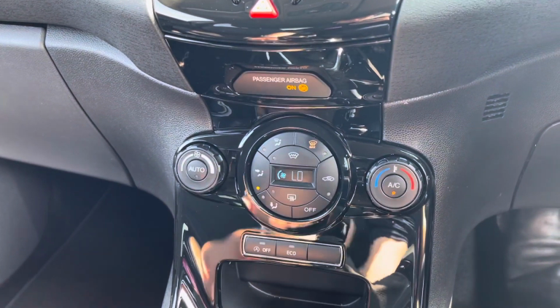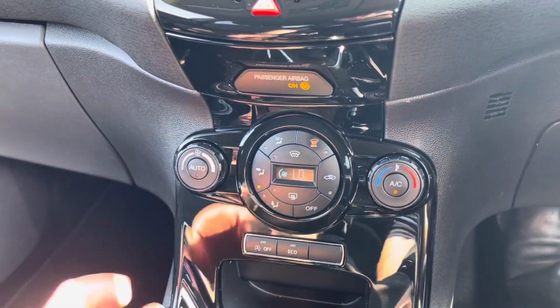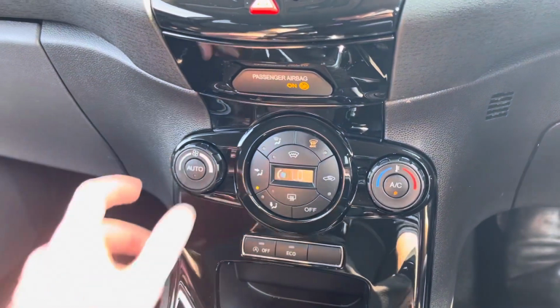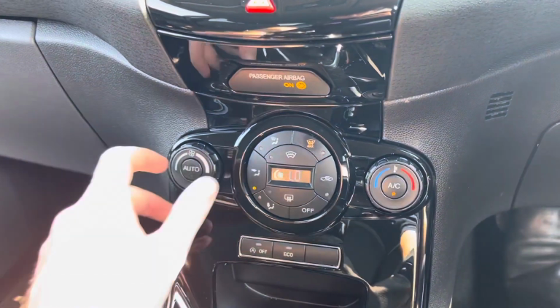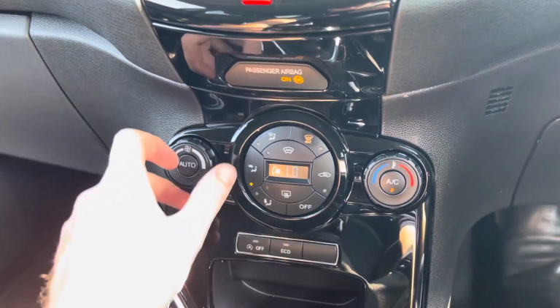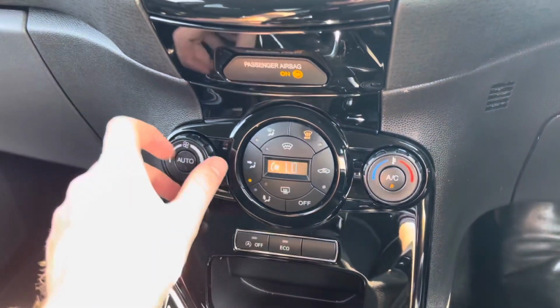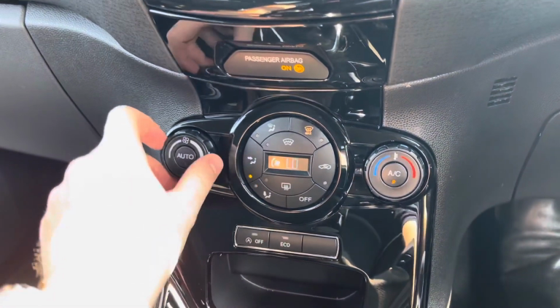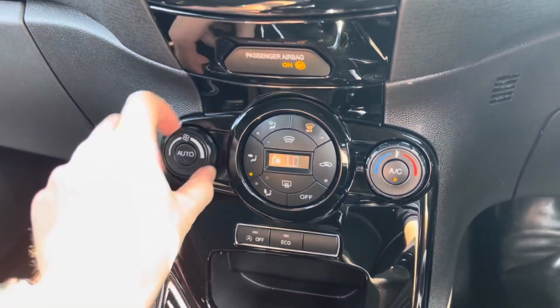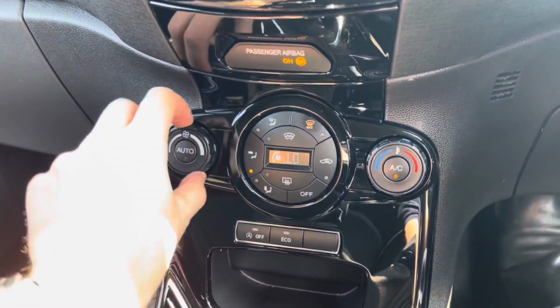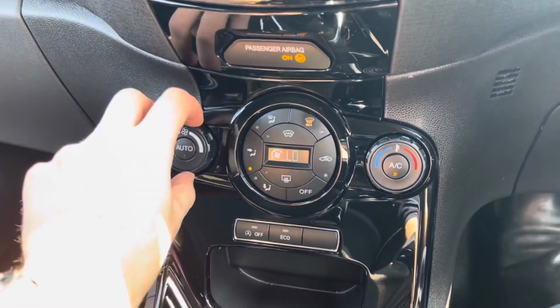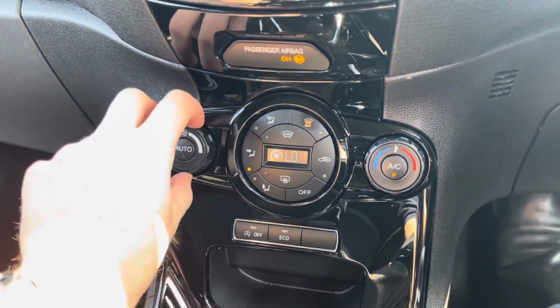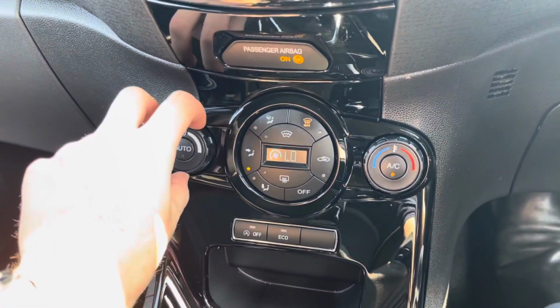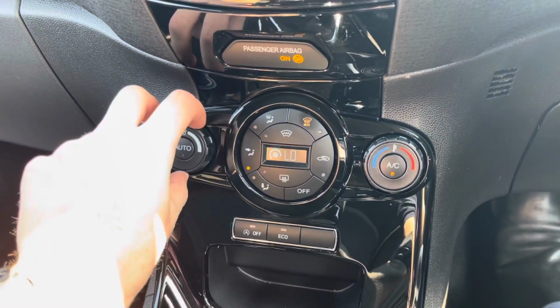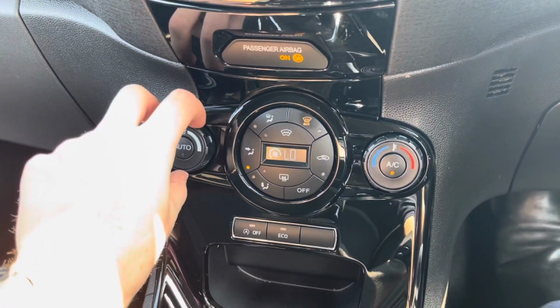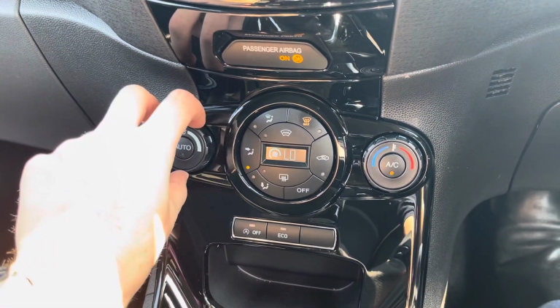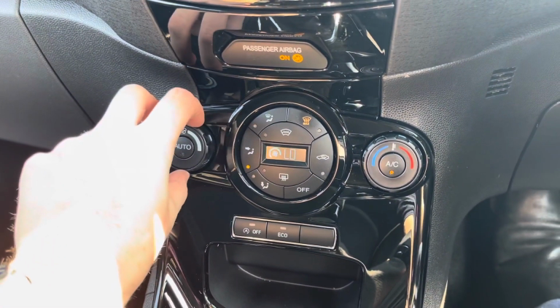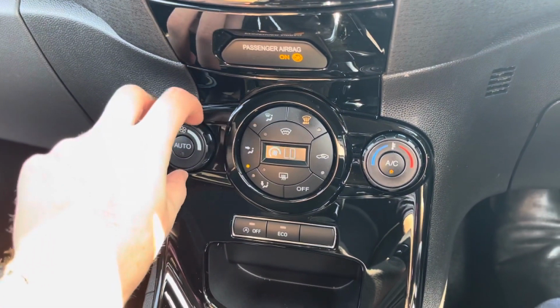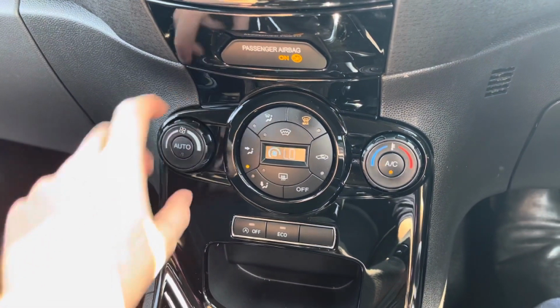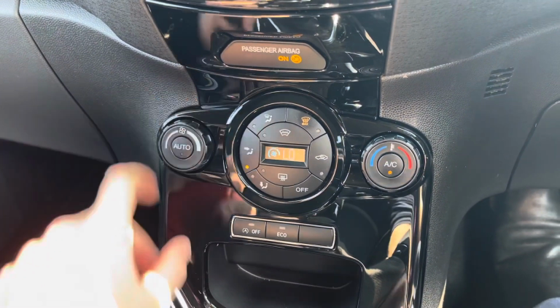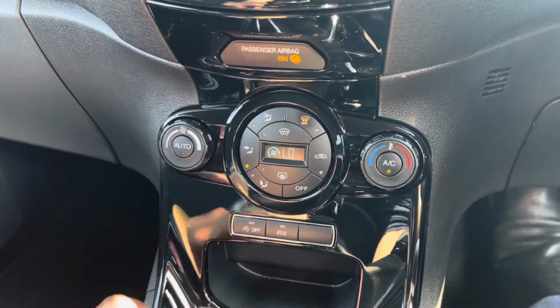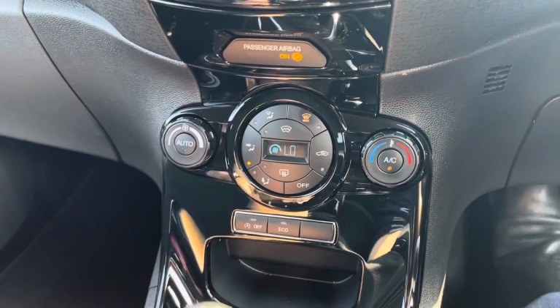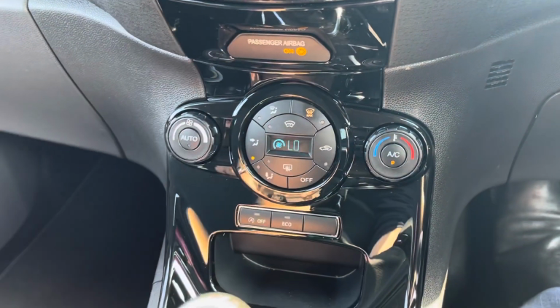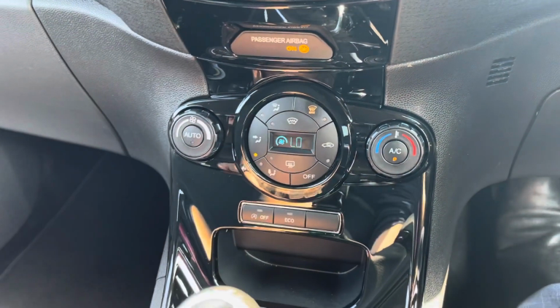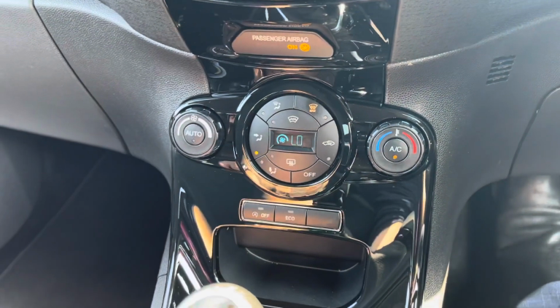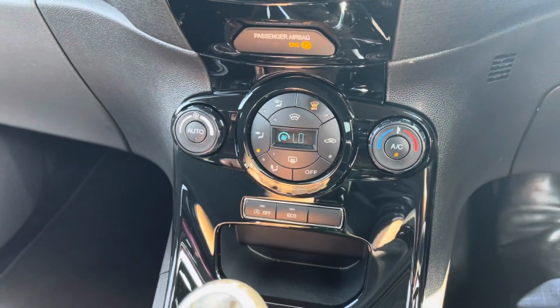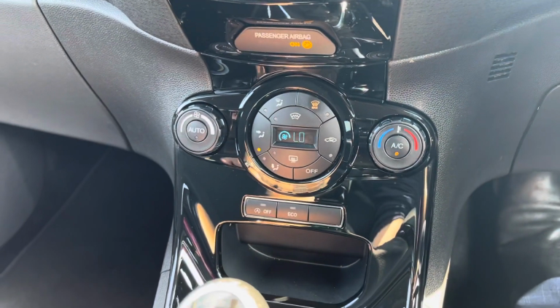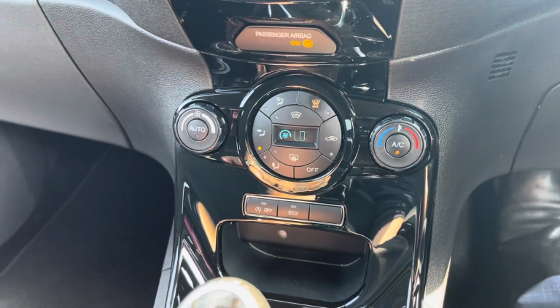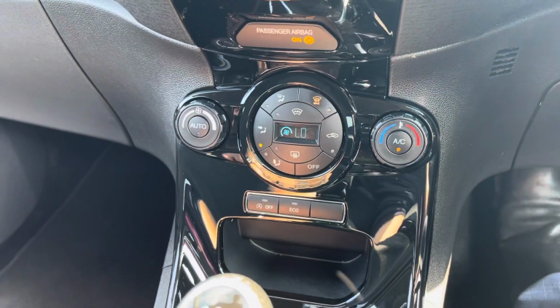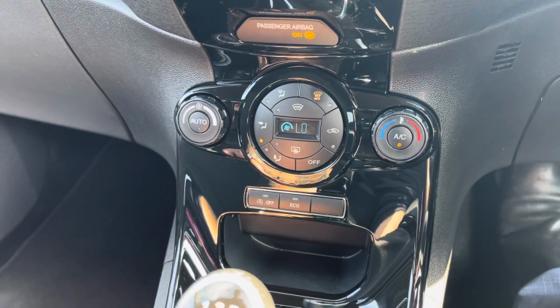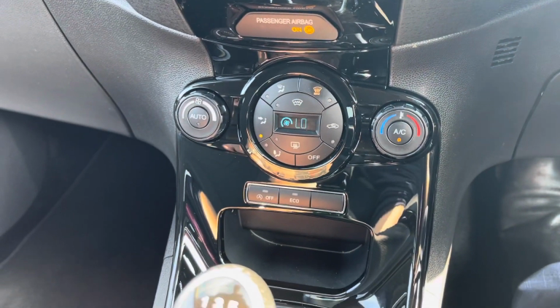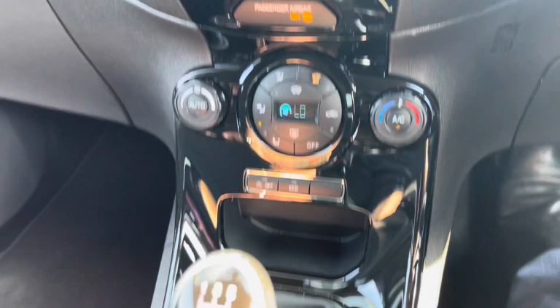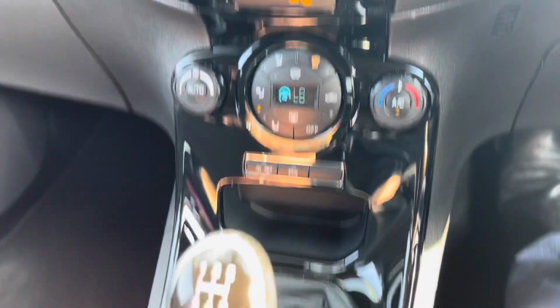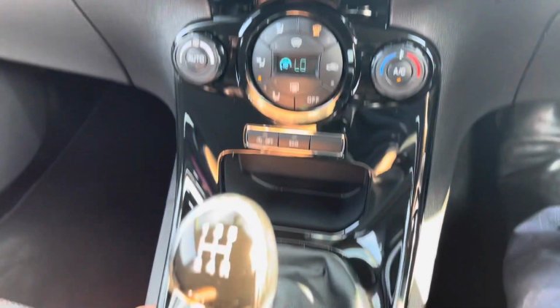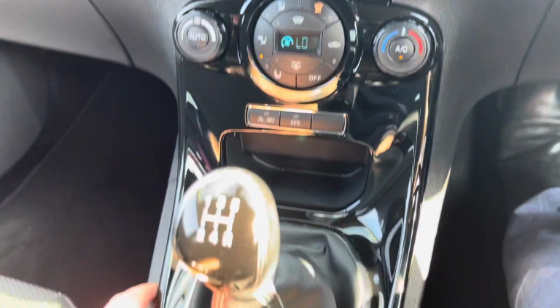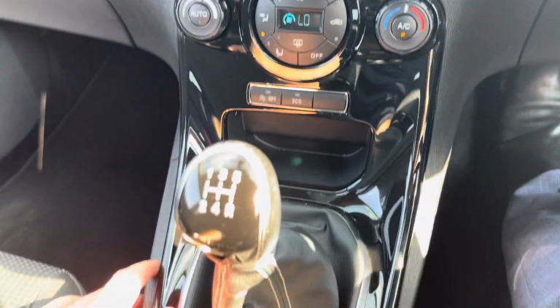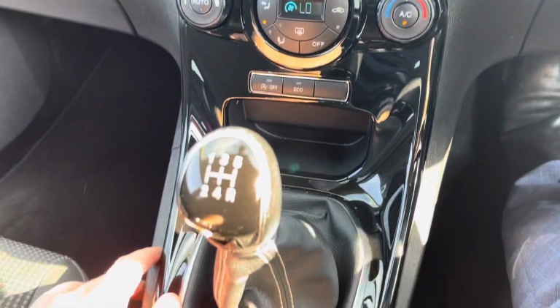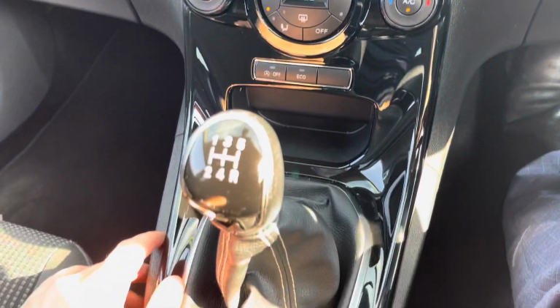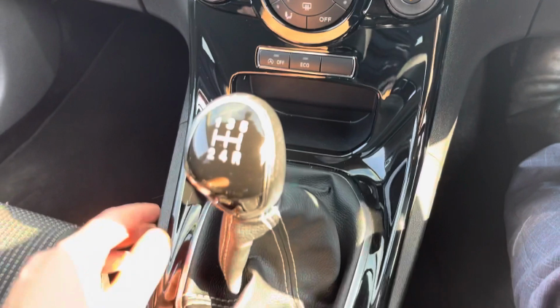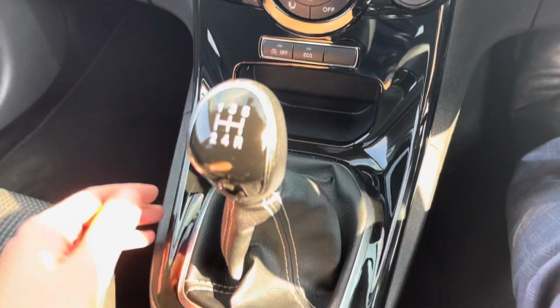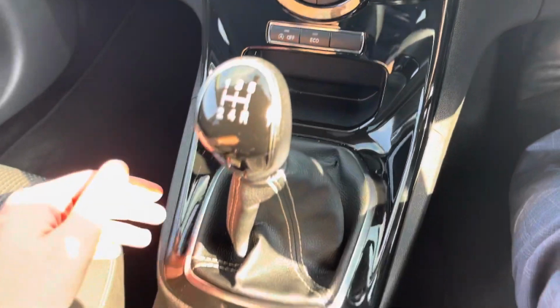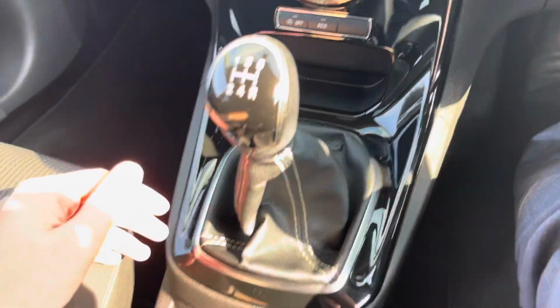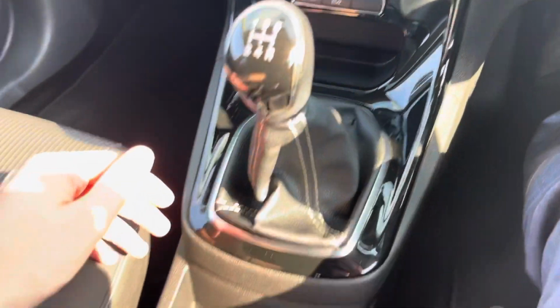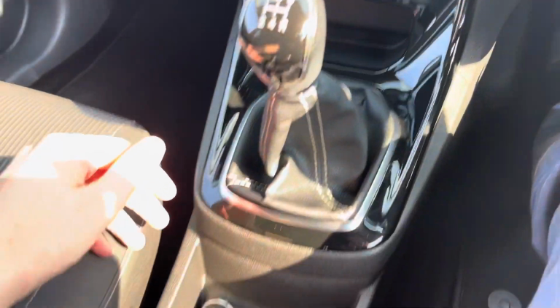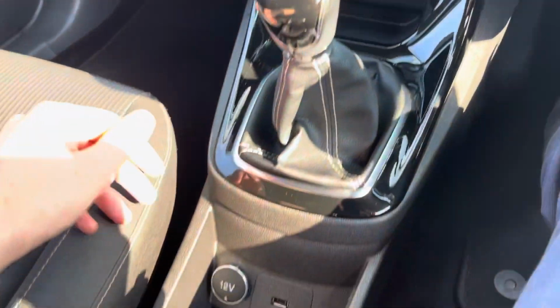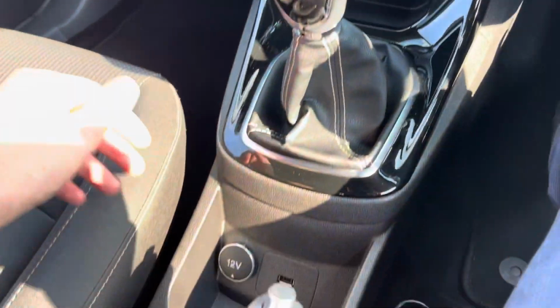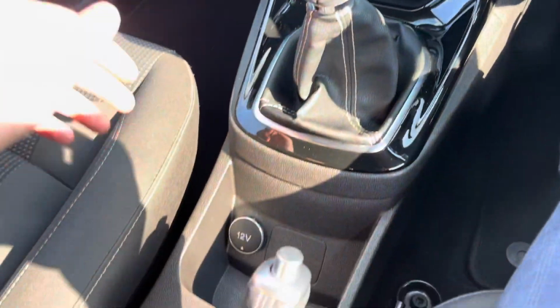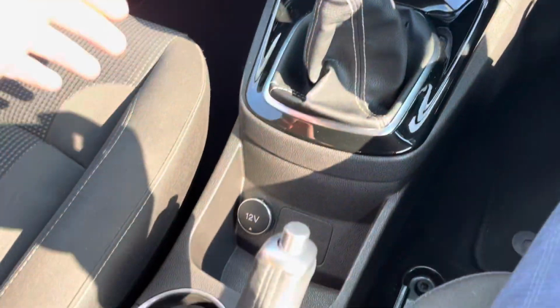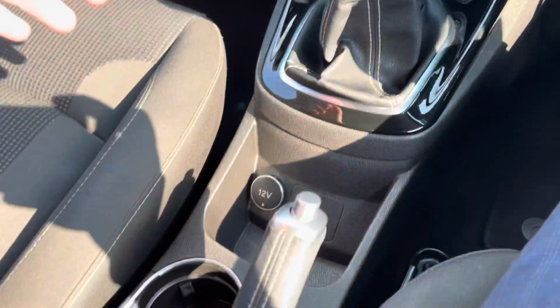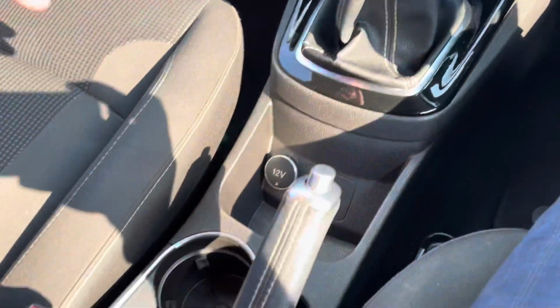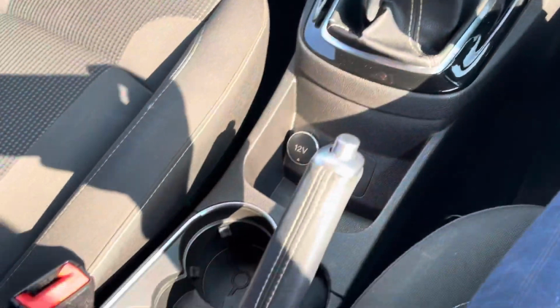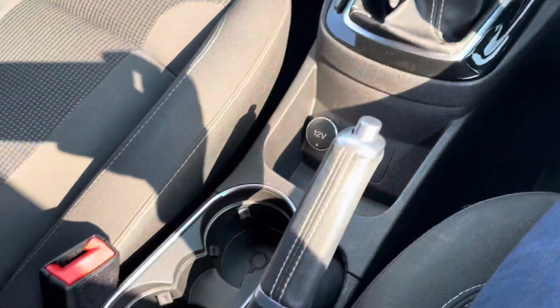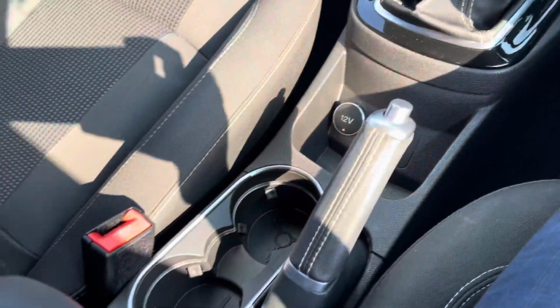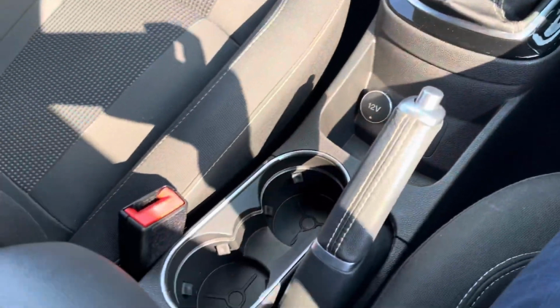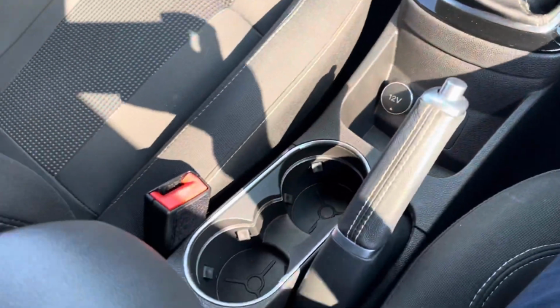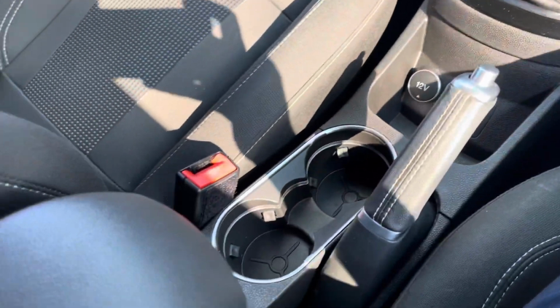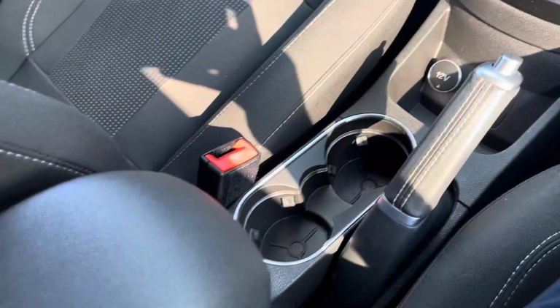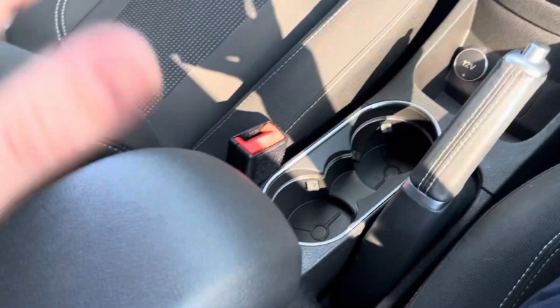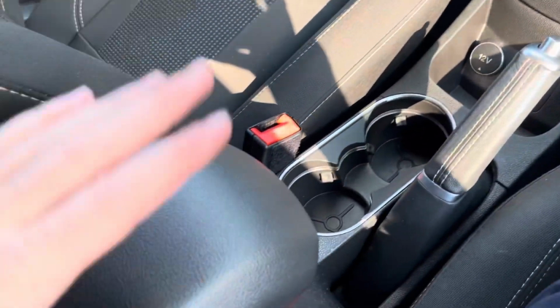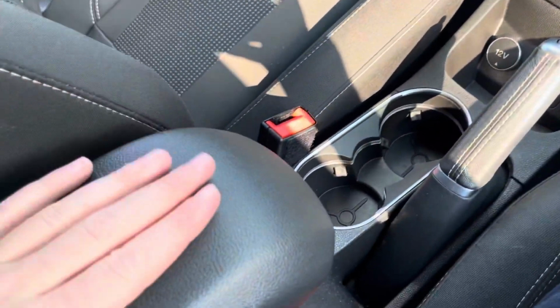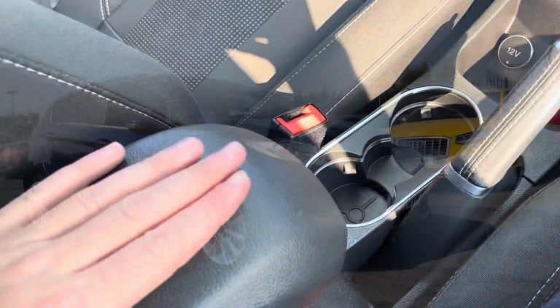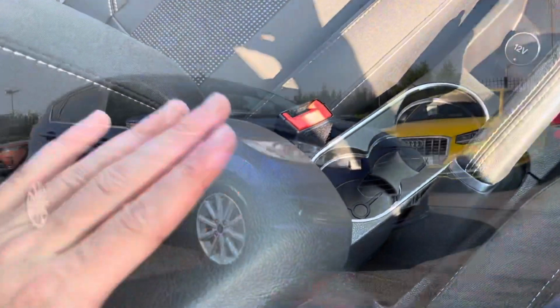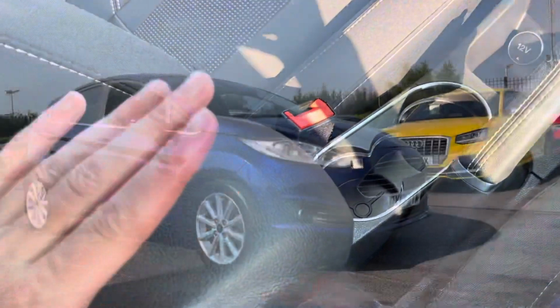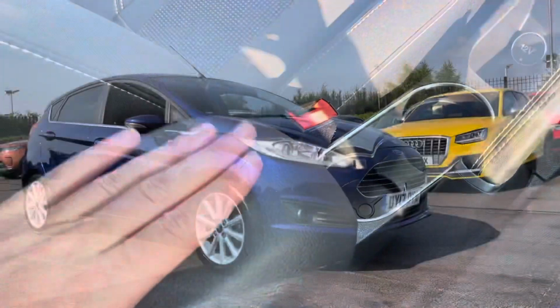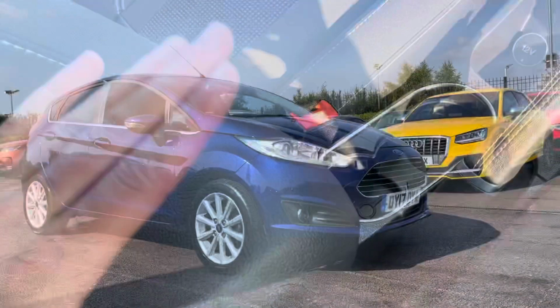Moving down, you also have temperature controls — you can set the exact temperature you want the car to be. There's AC as well; it's very hot today and it's keeping me nice and cool.